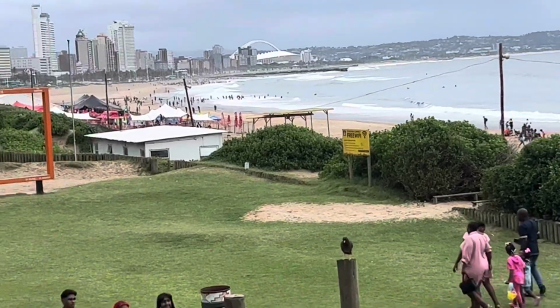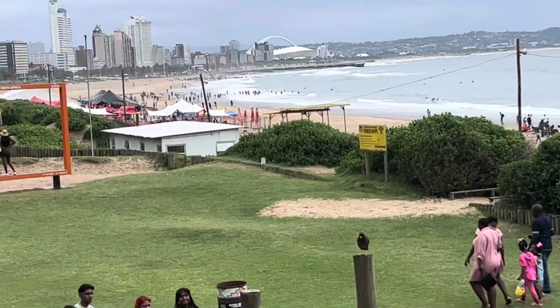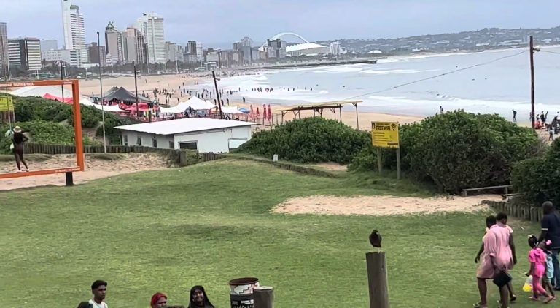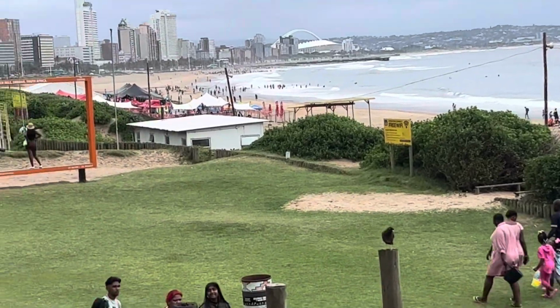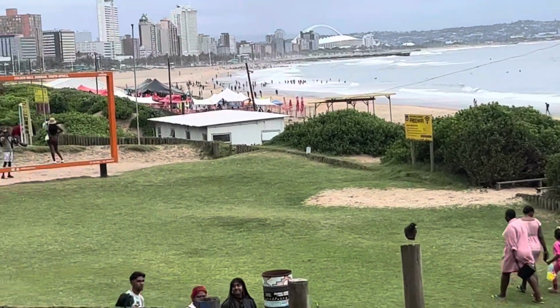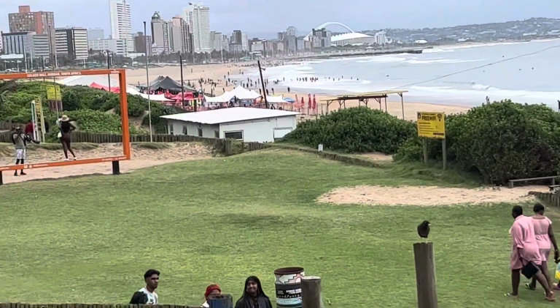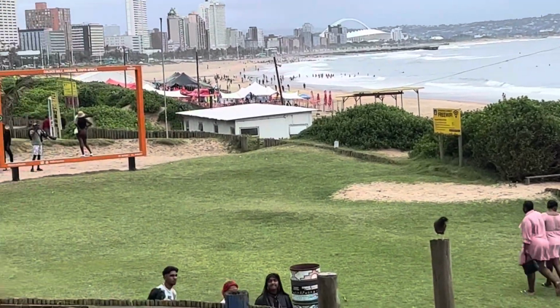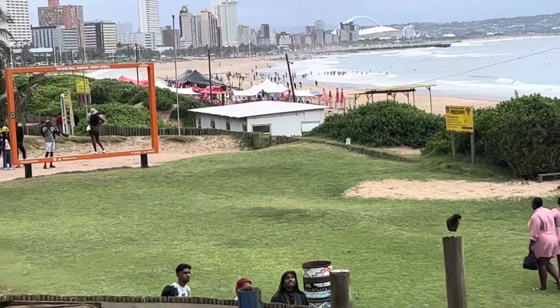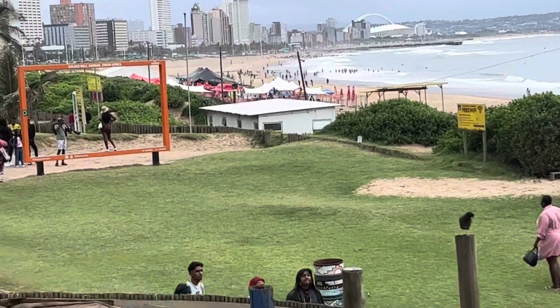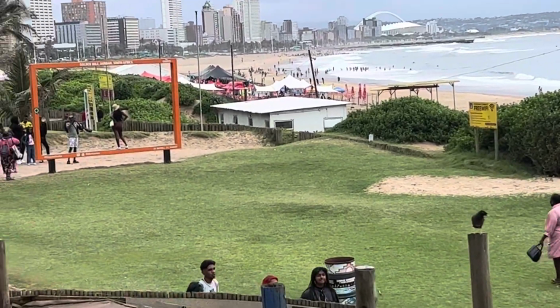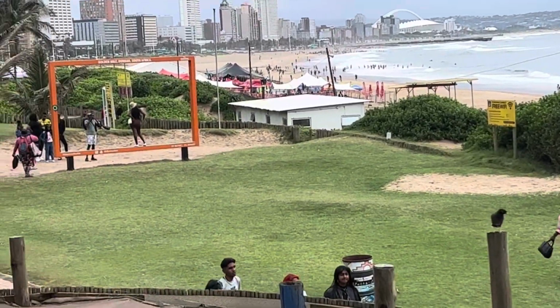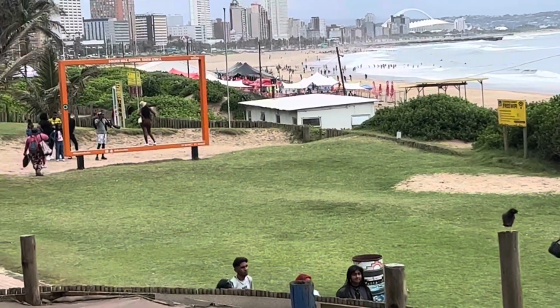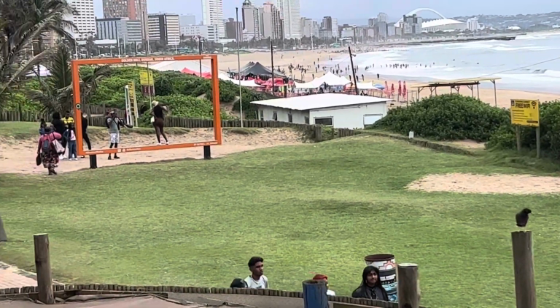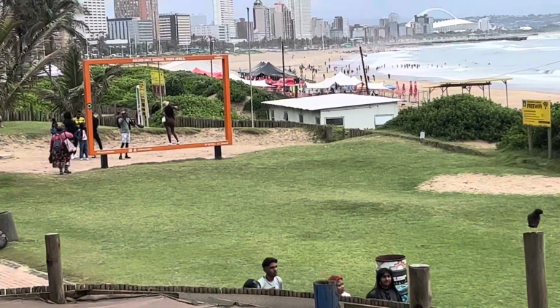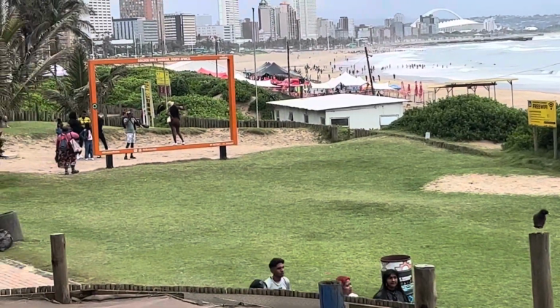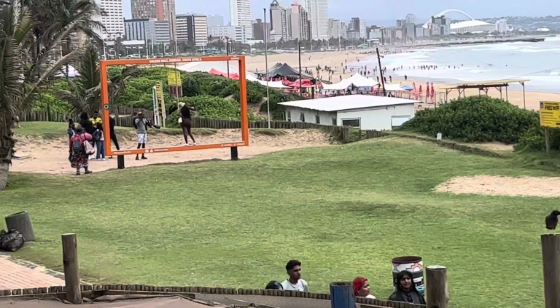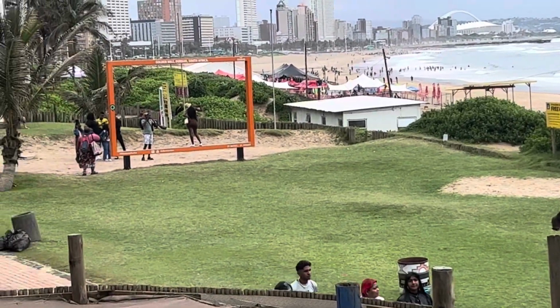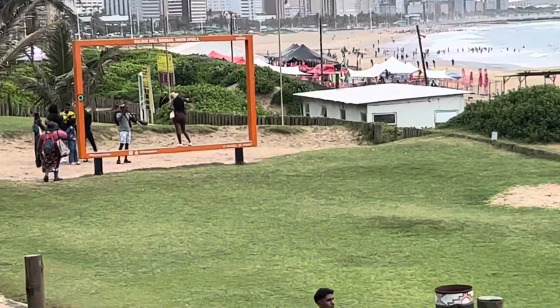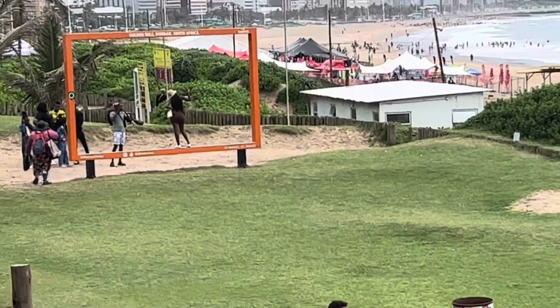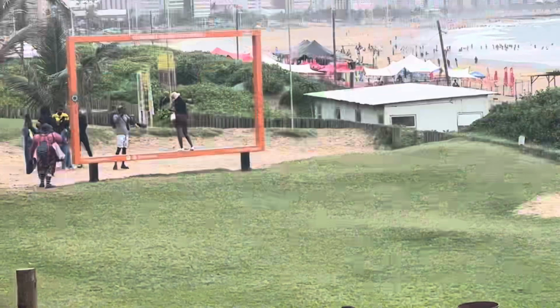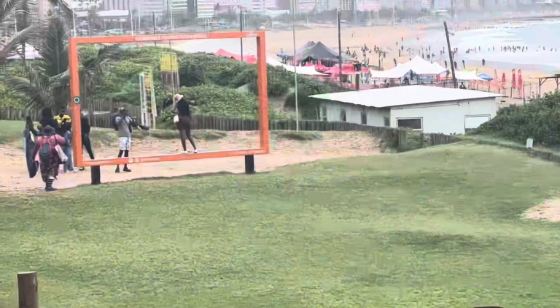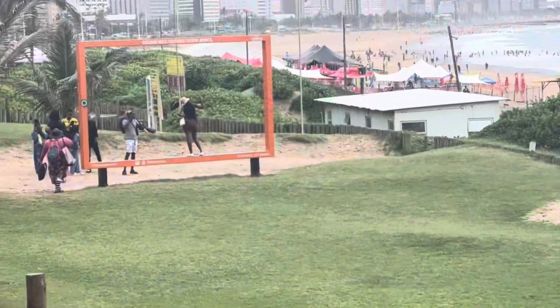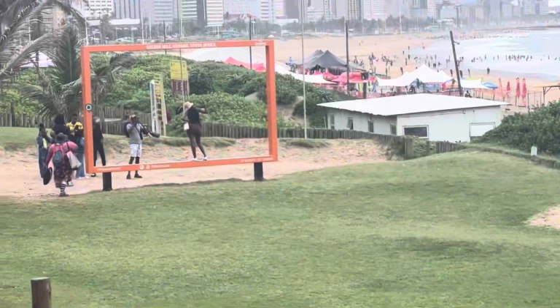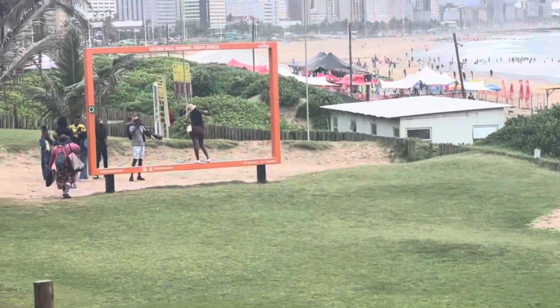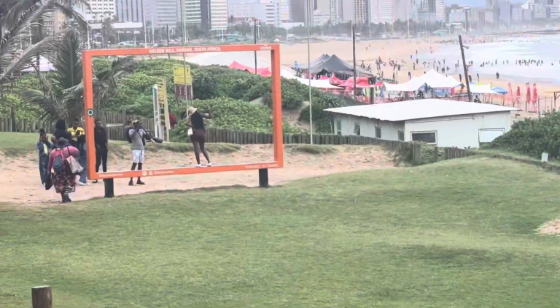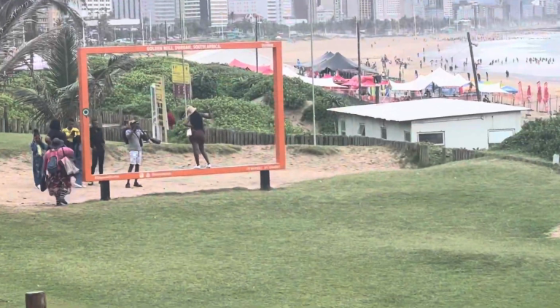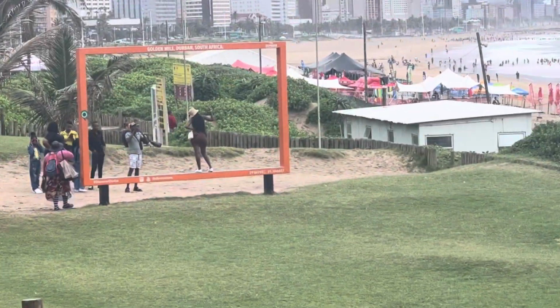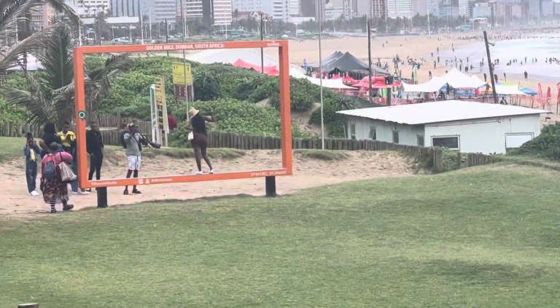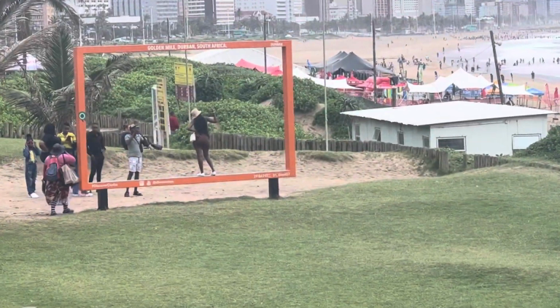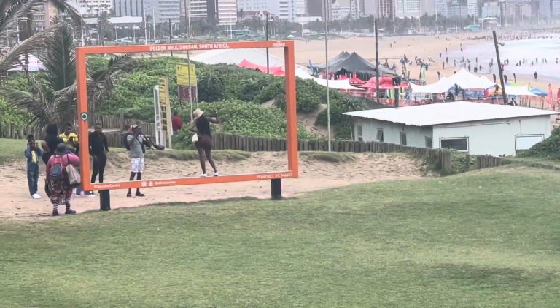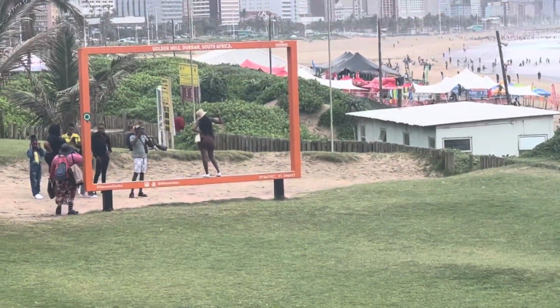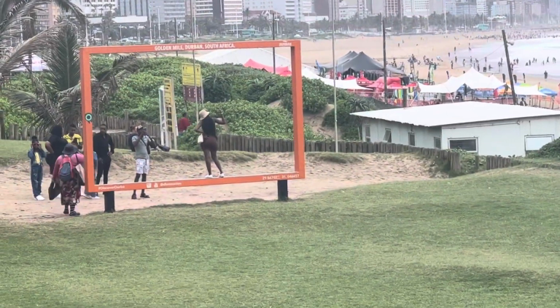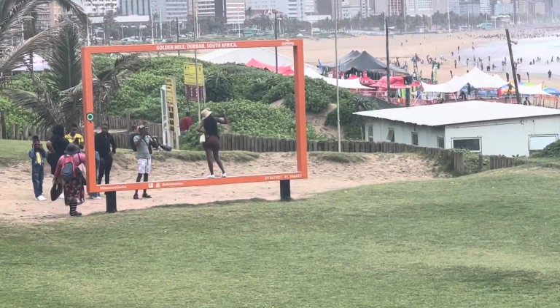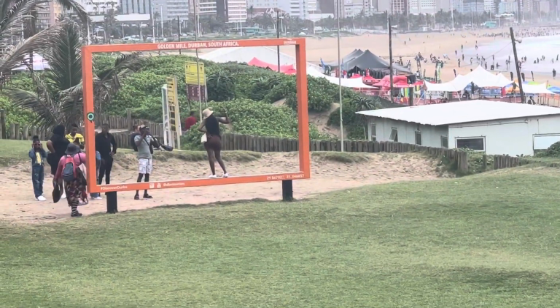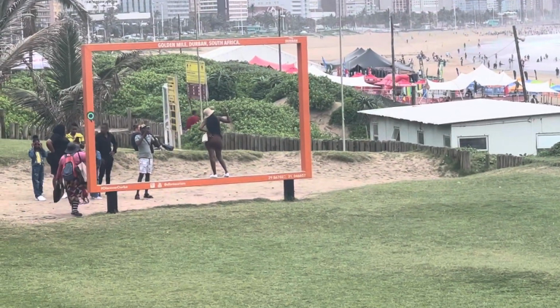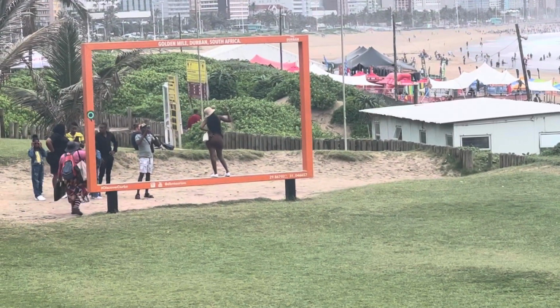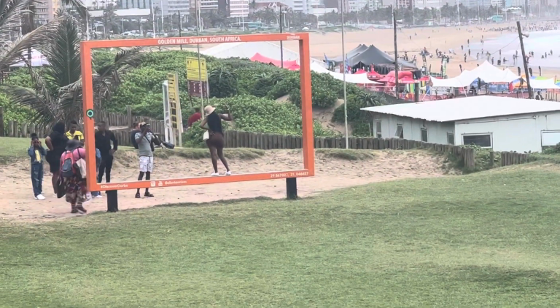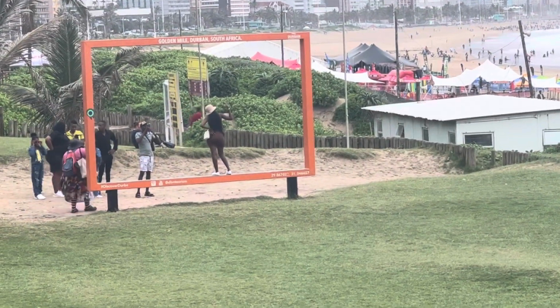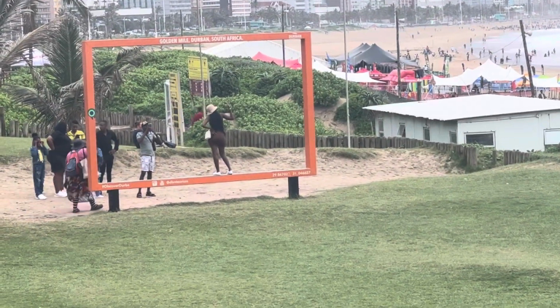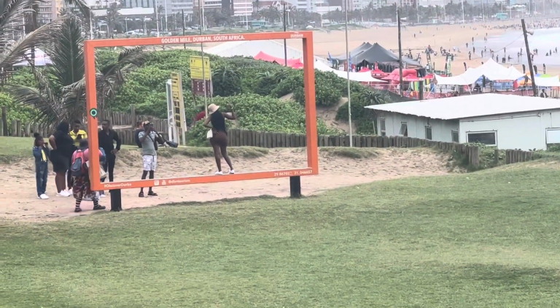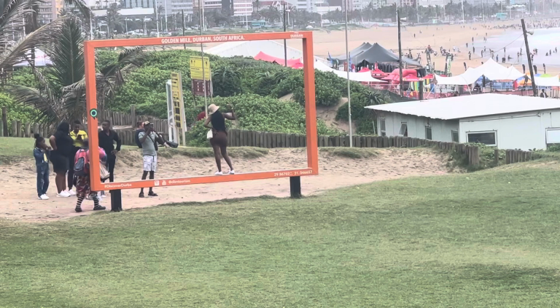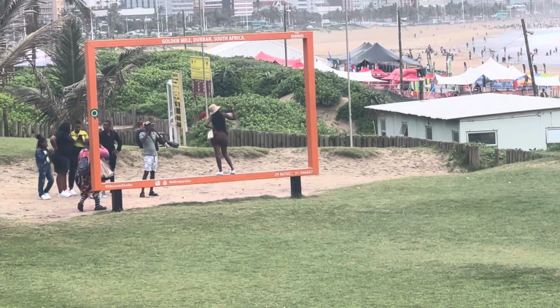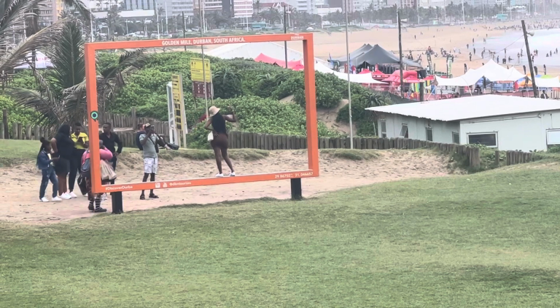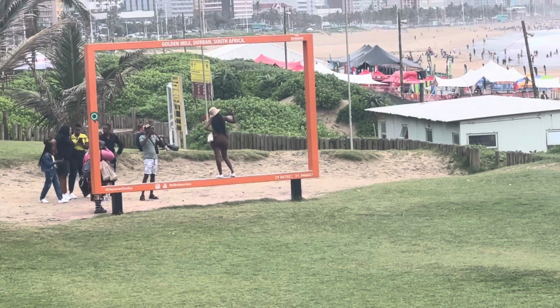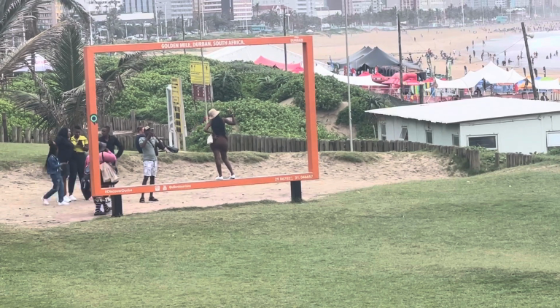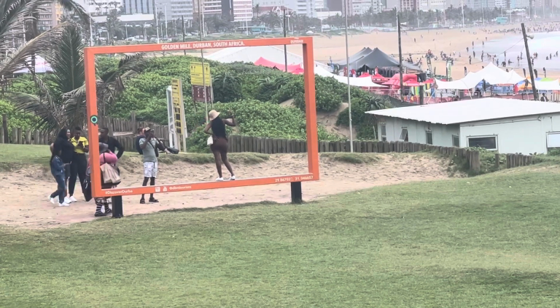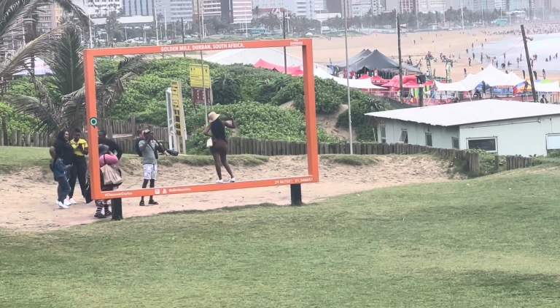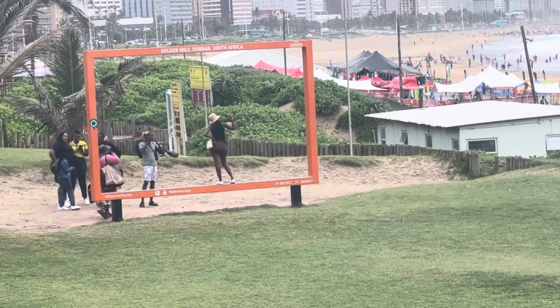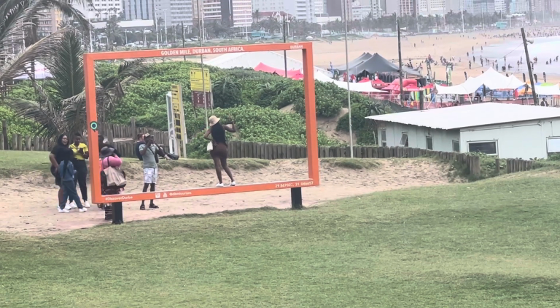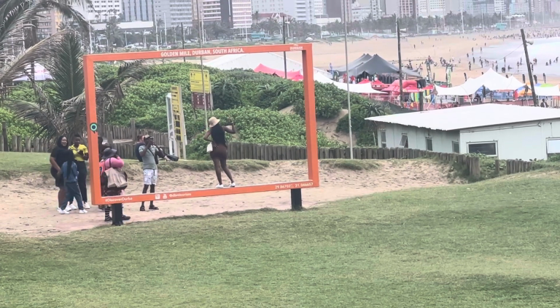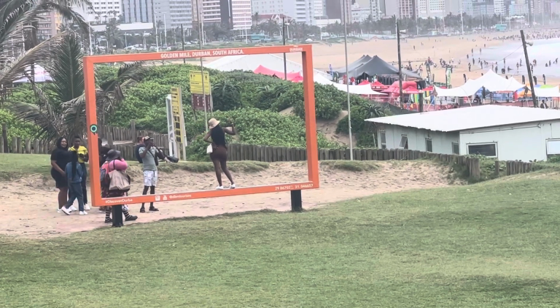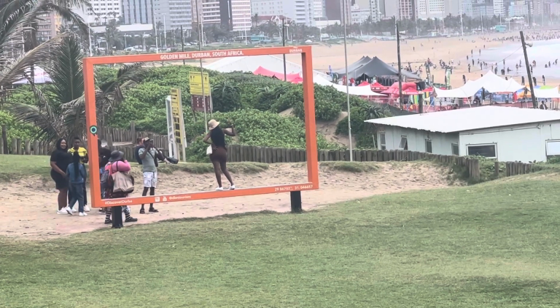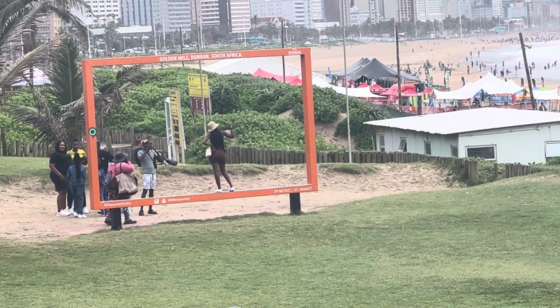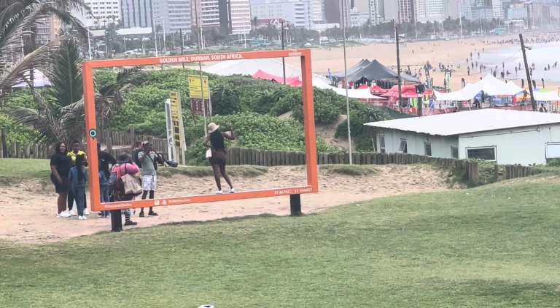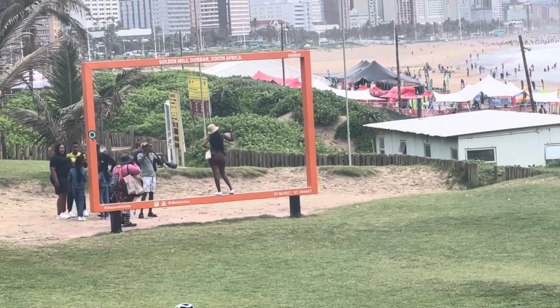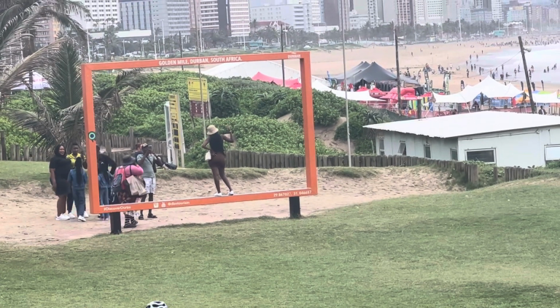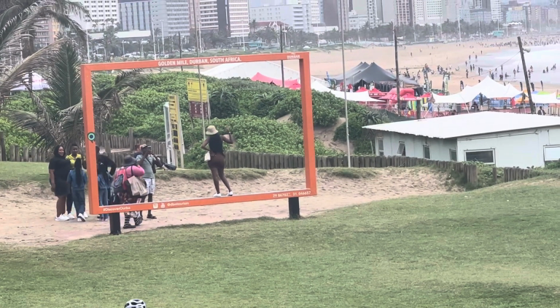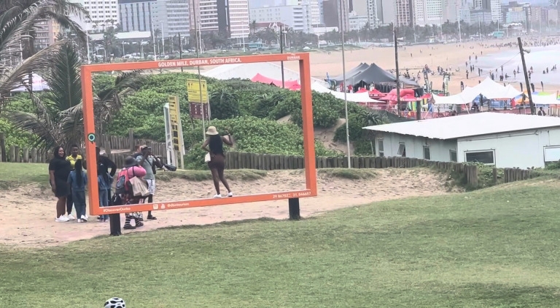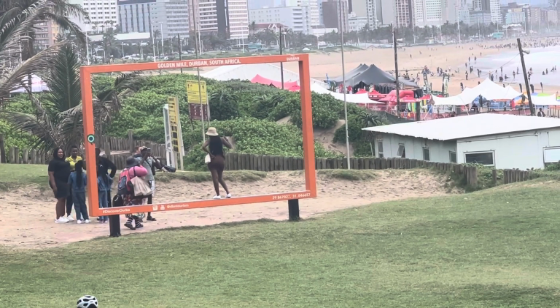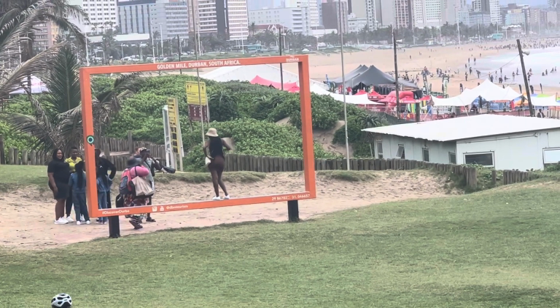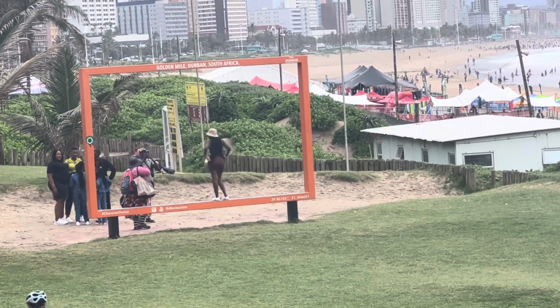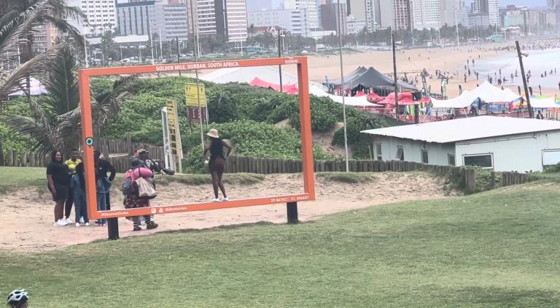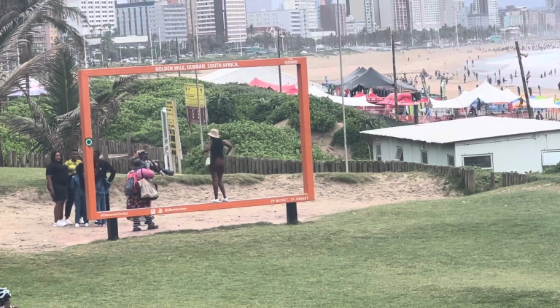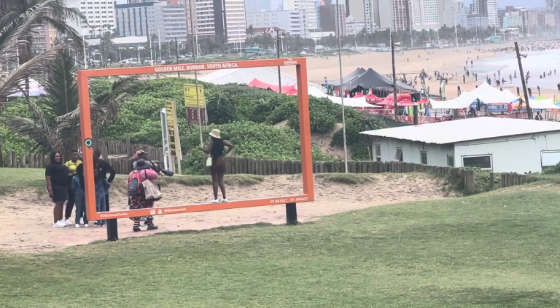There is this stunning frame here where one can take pictures. There's a lady taking photos there.